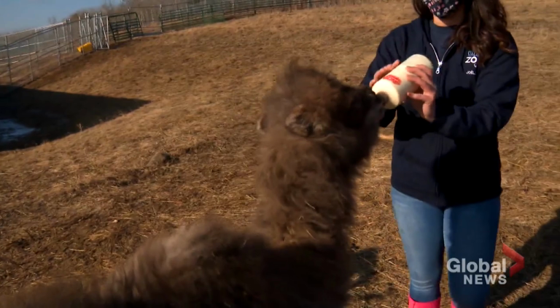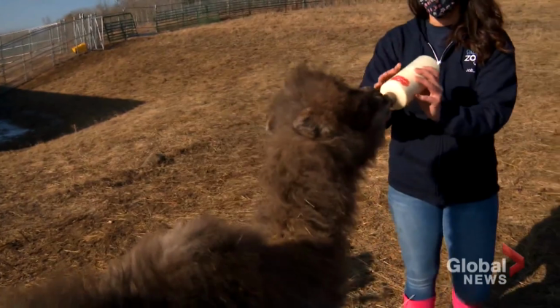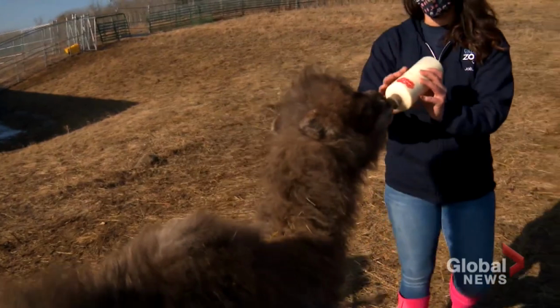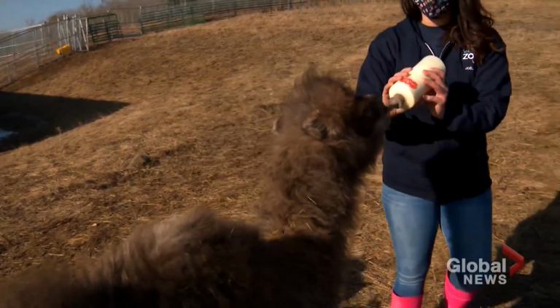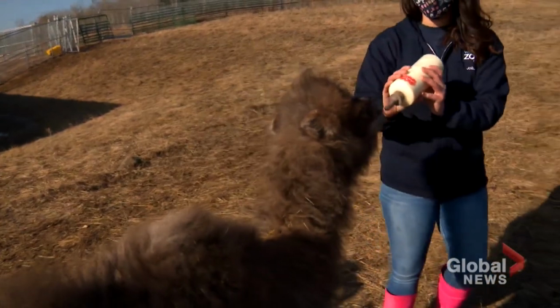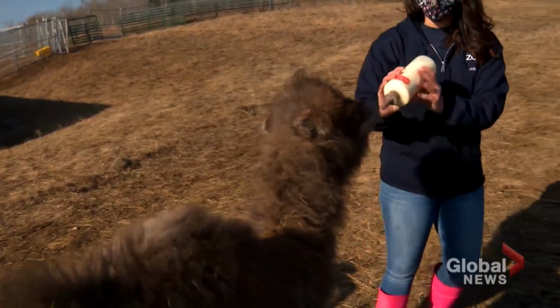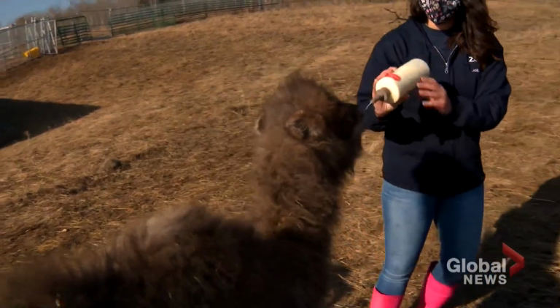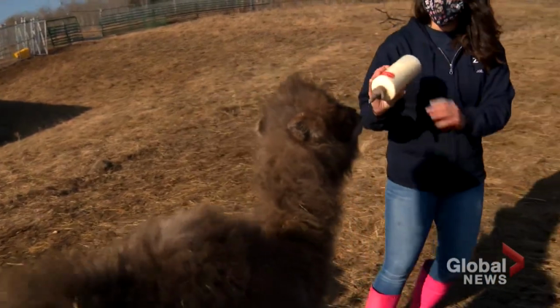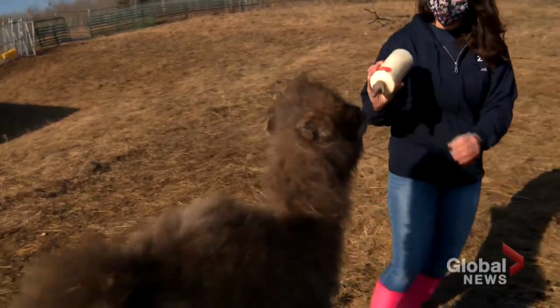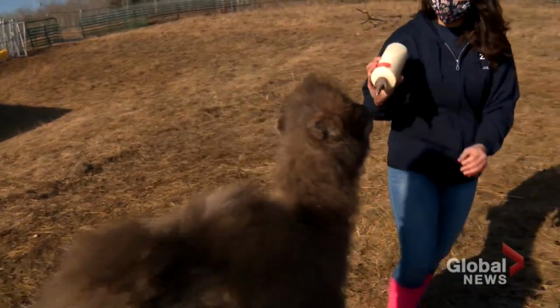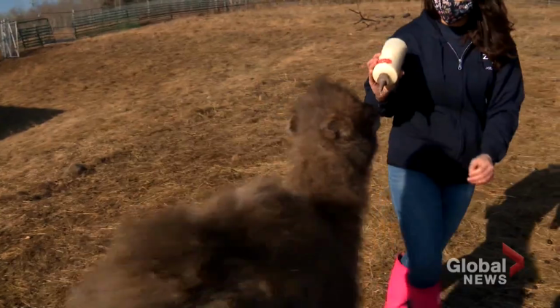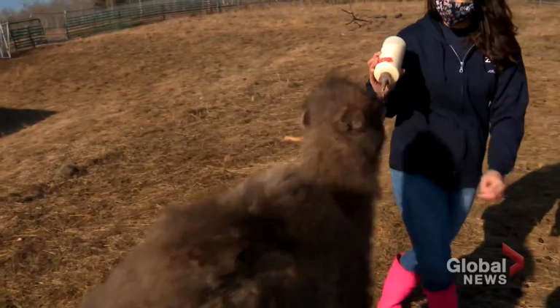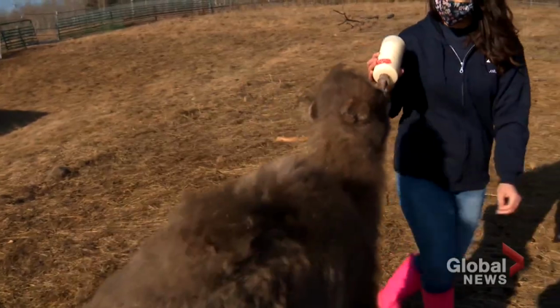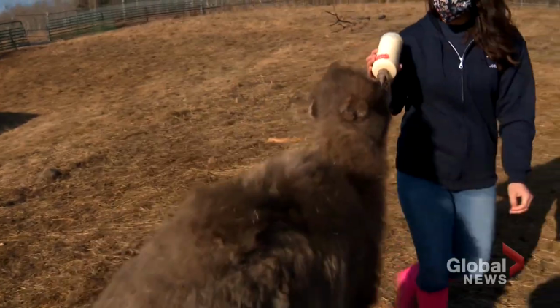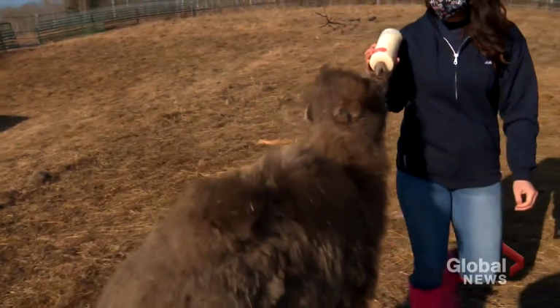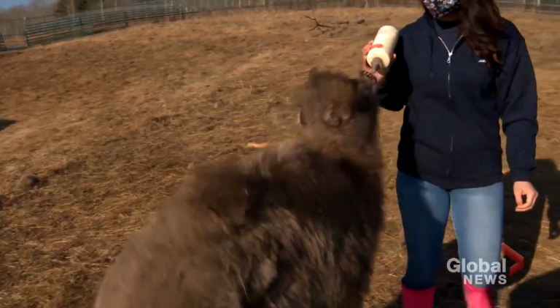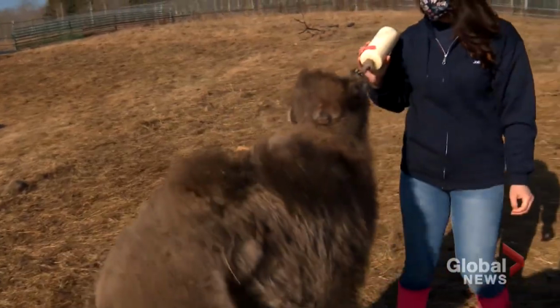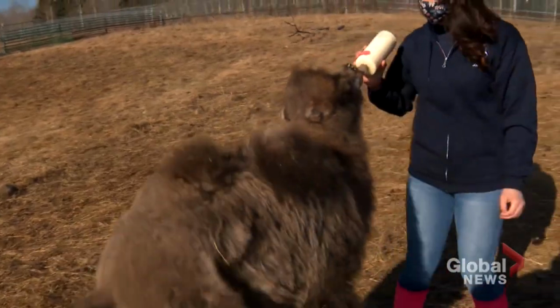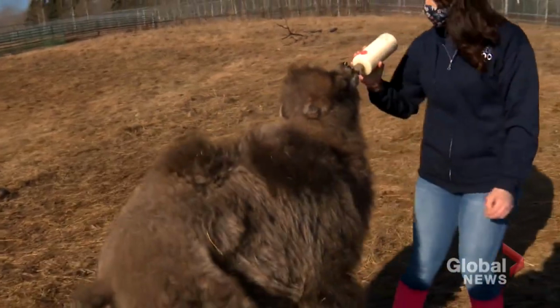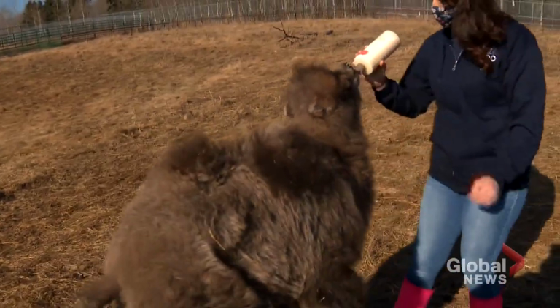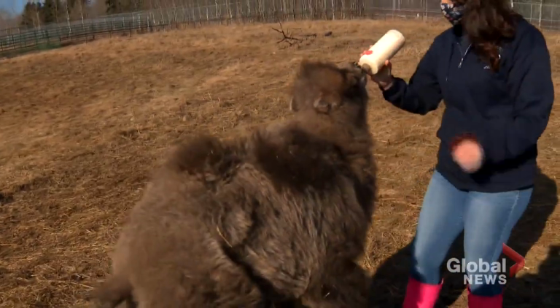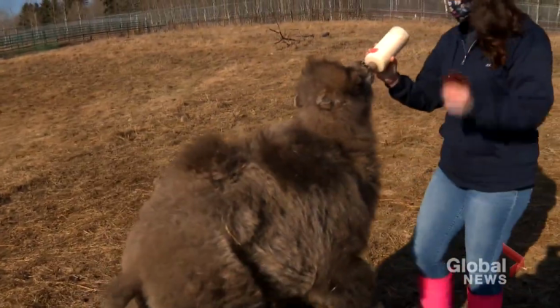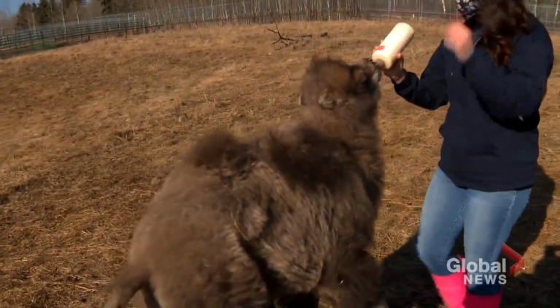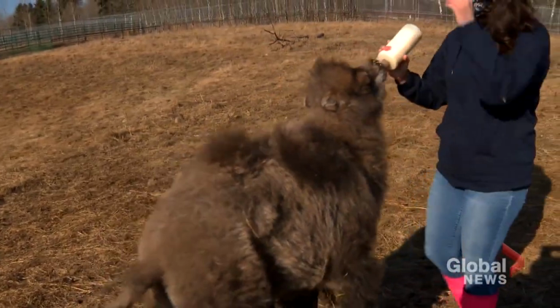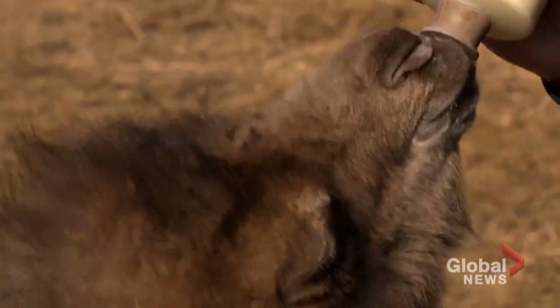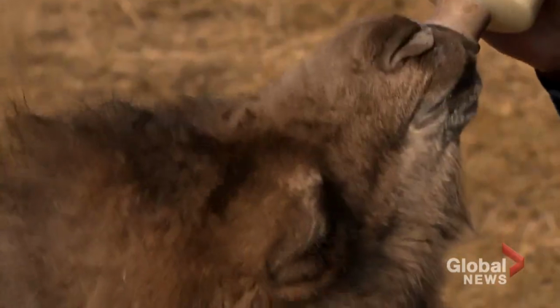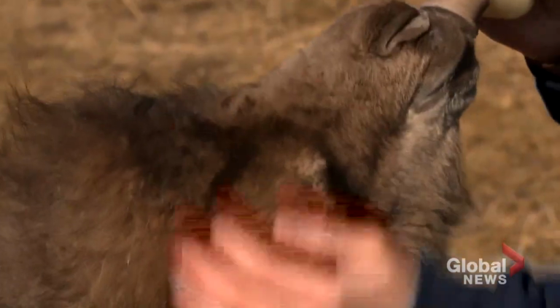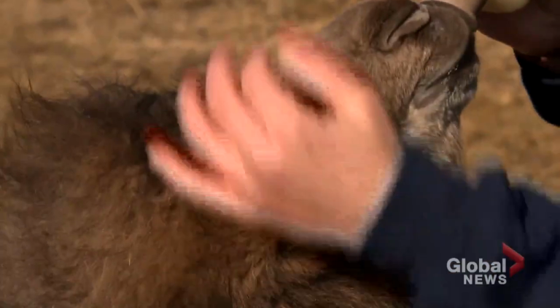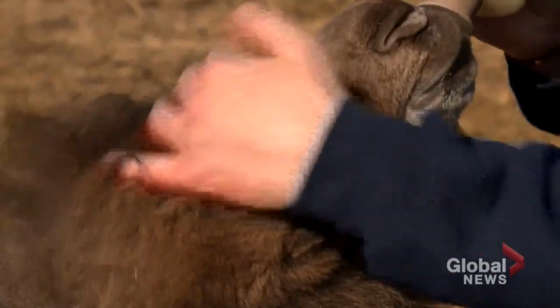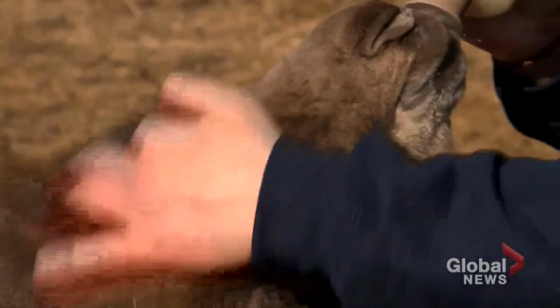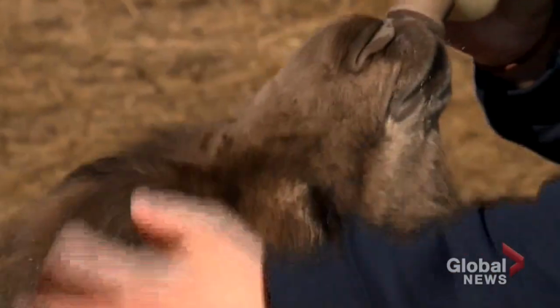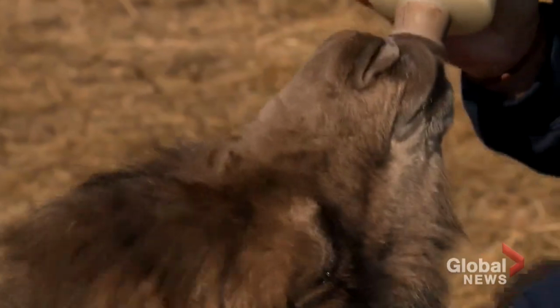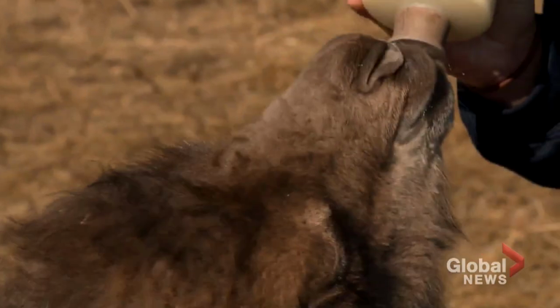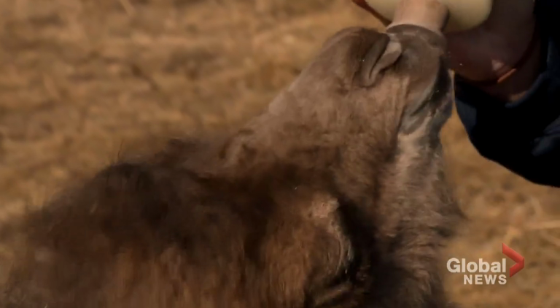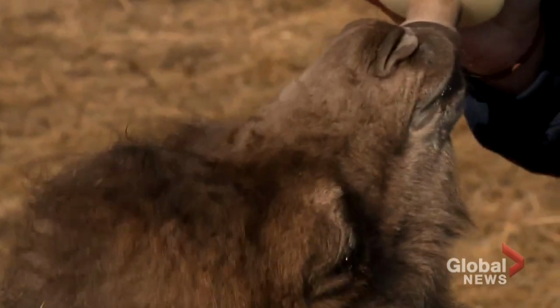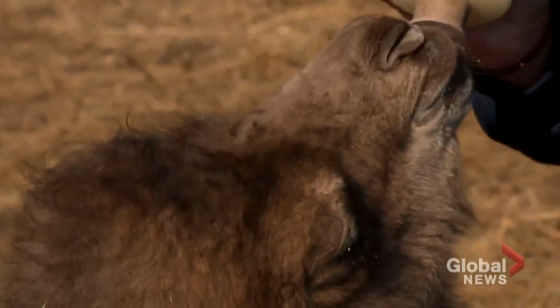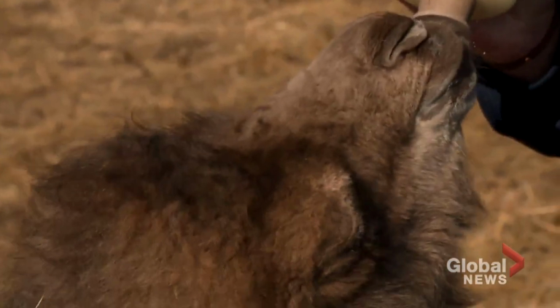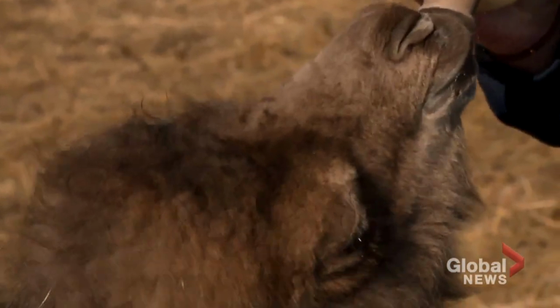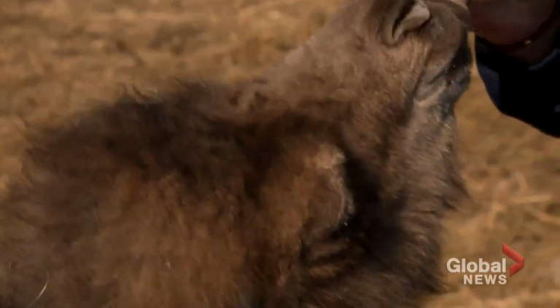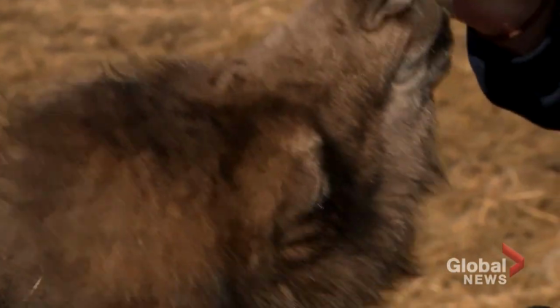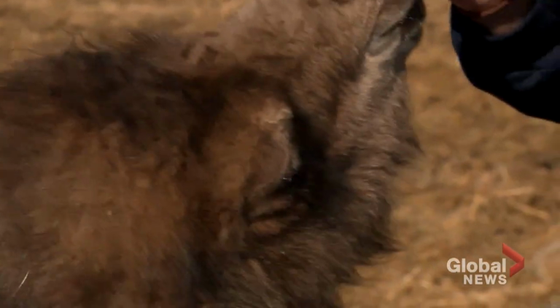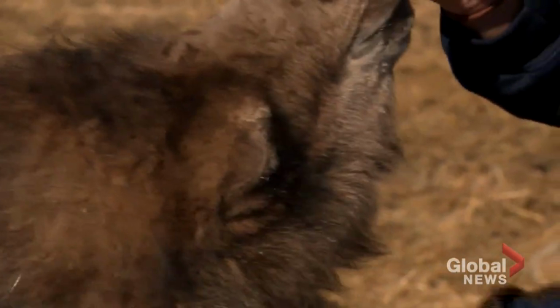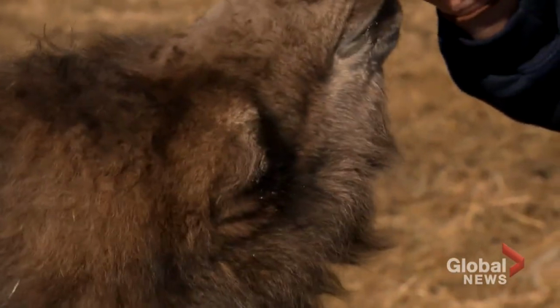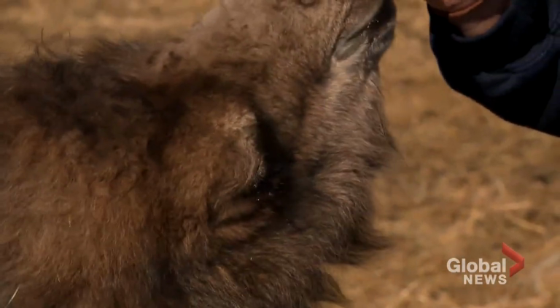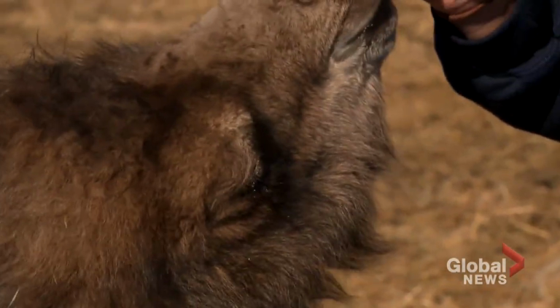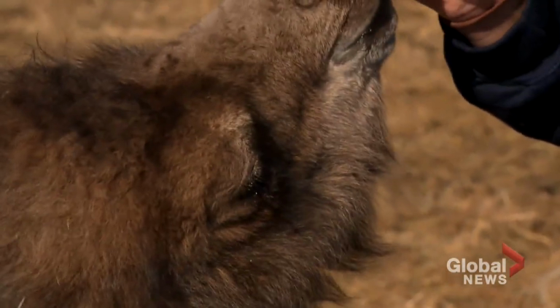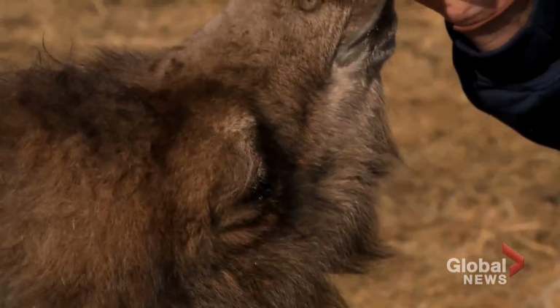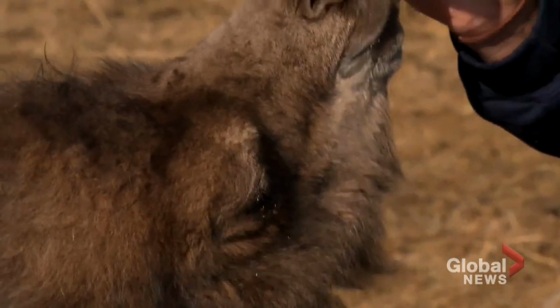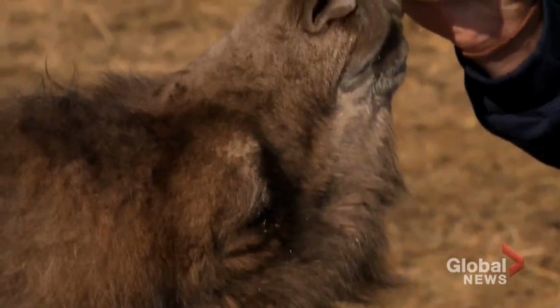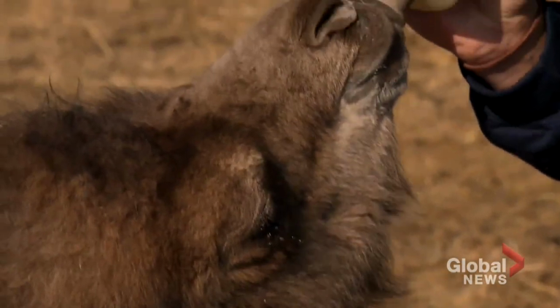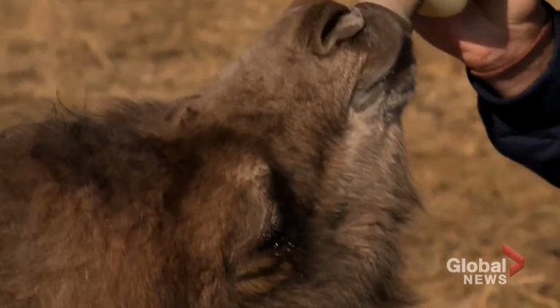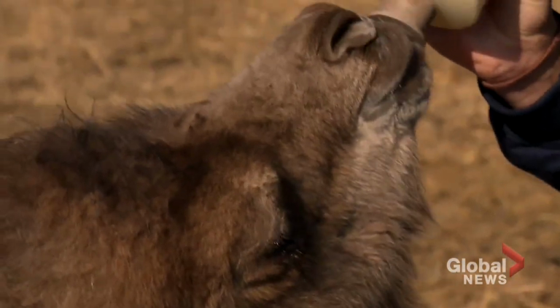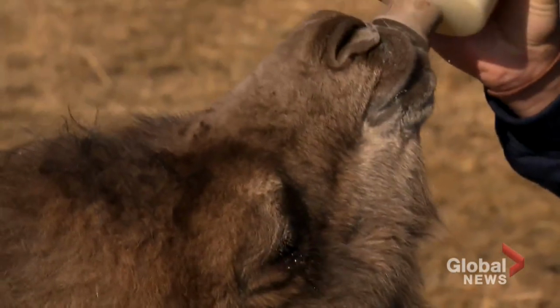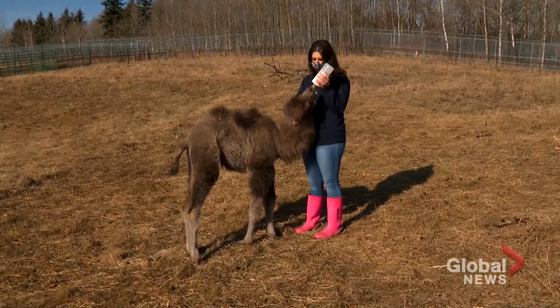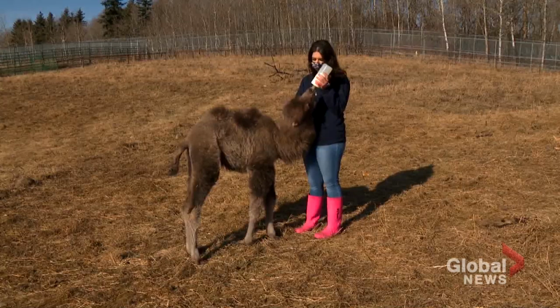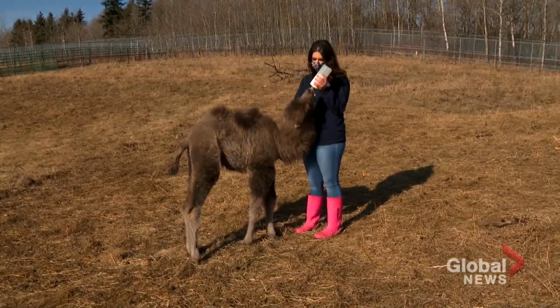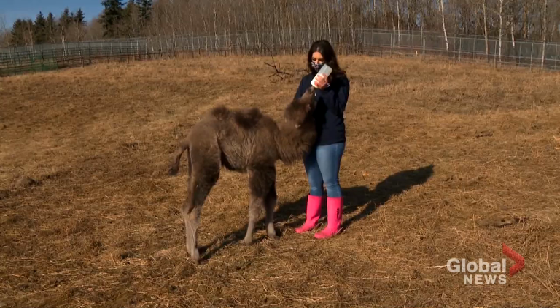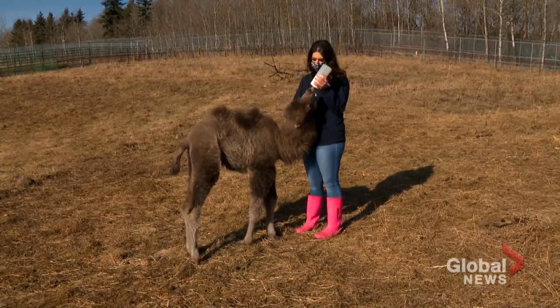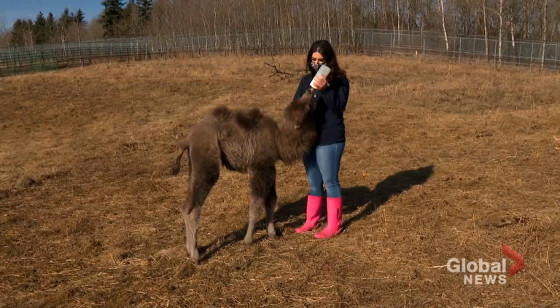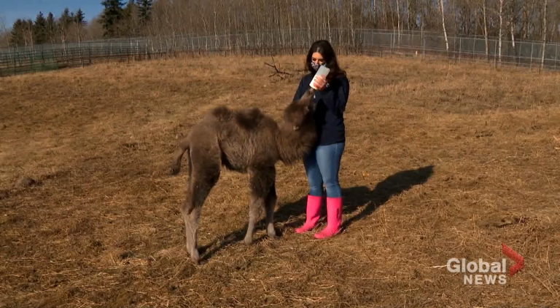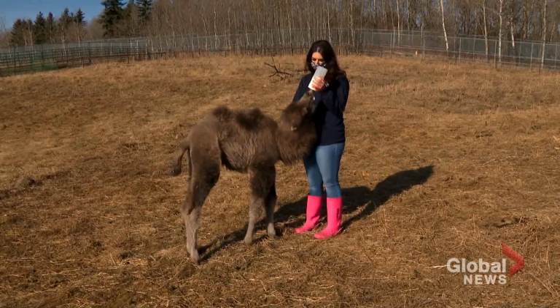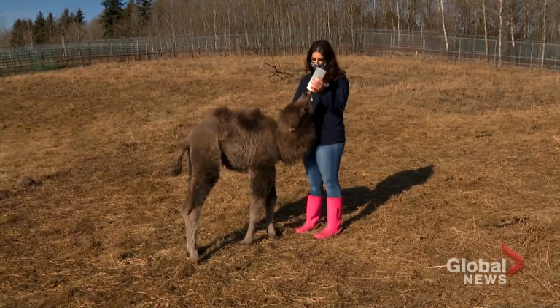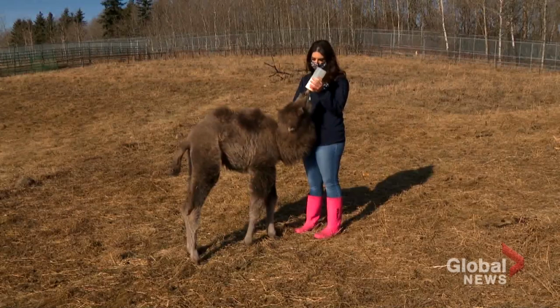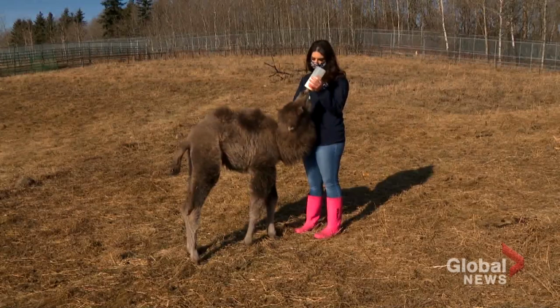That's right — a camel in Alberta. Powers says fossil records indicate that camels actually originated here in North America.